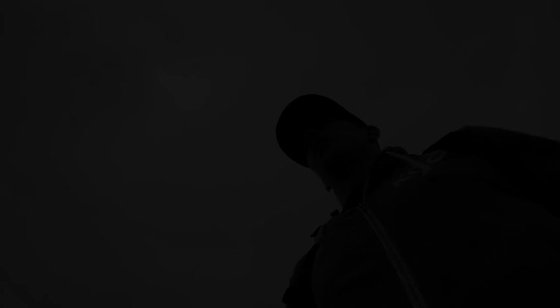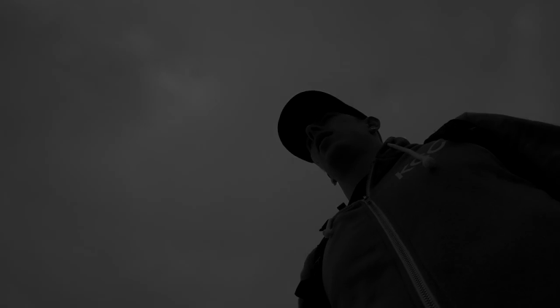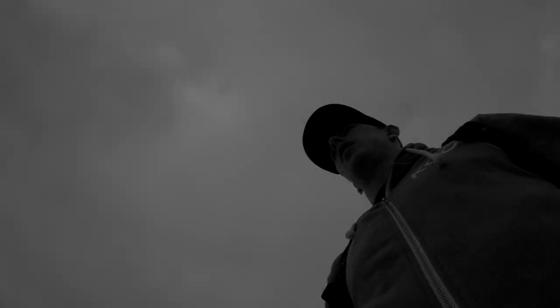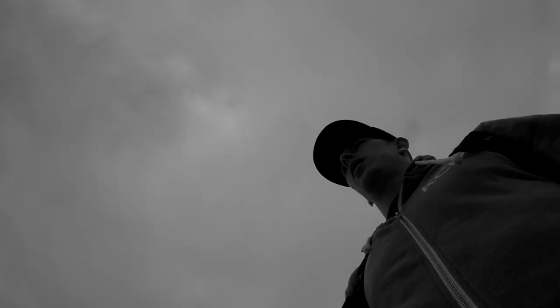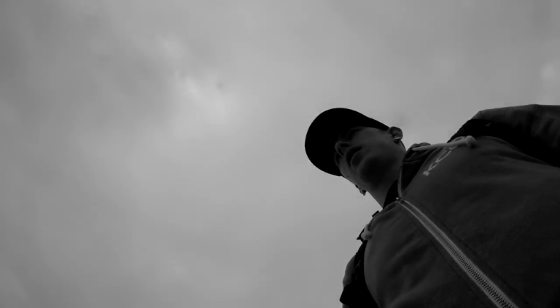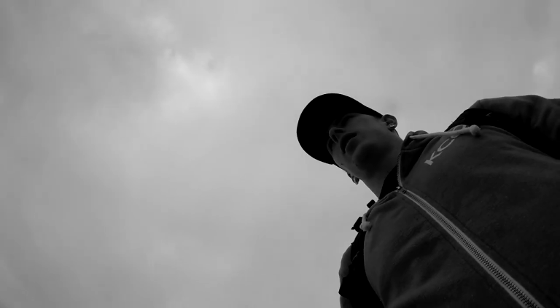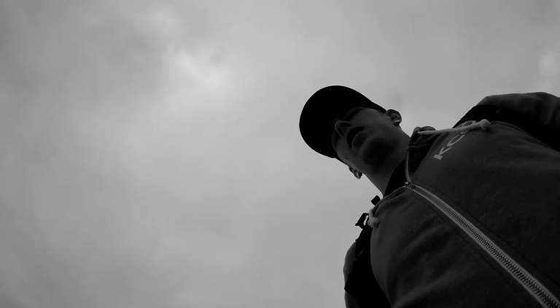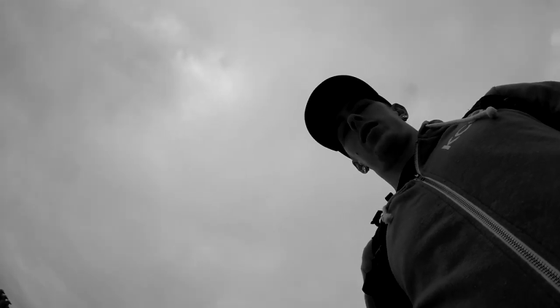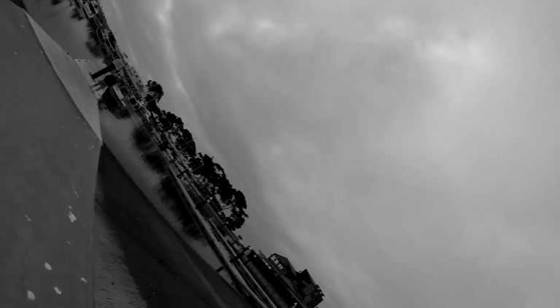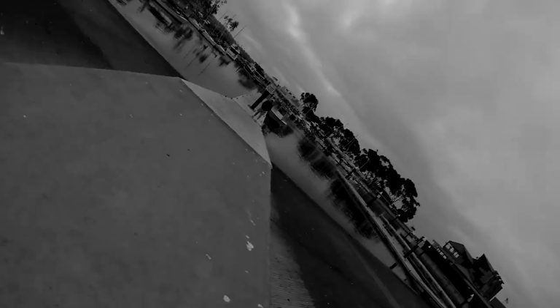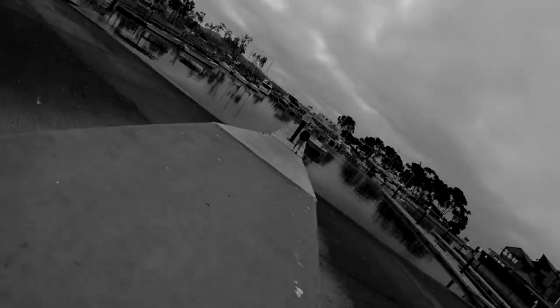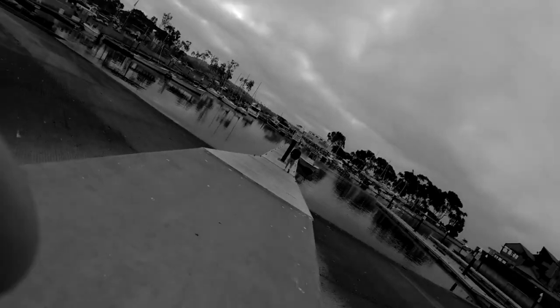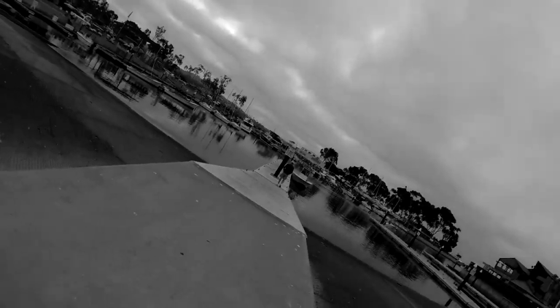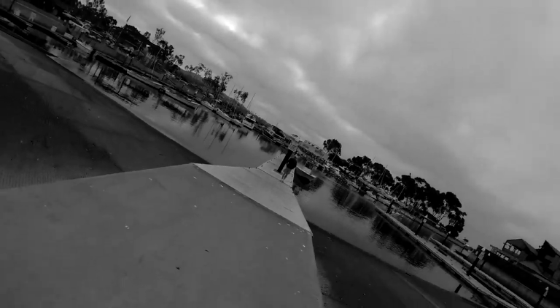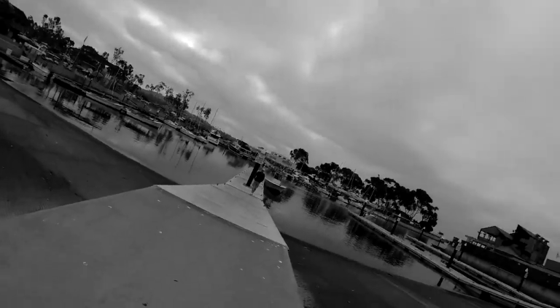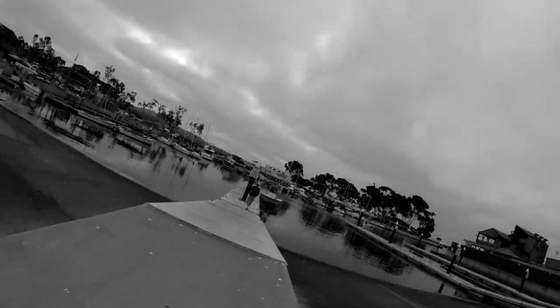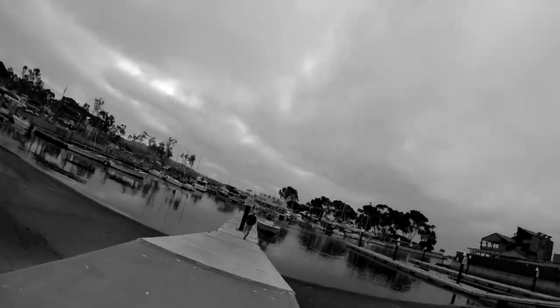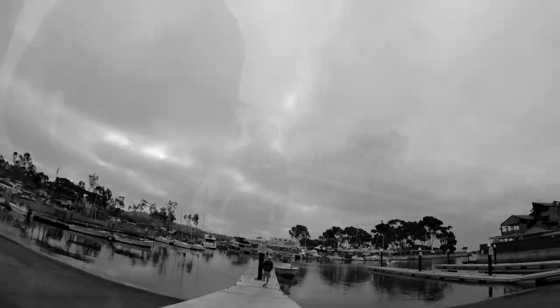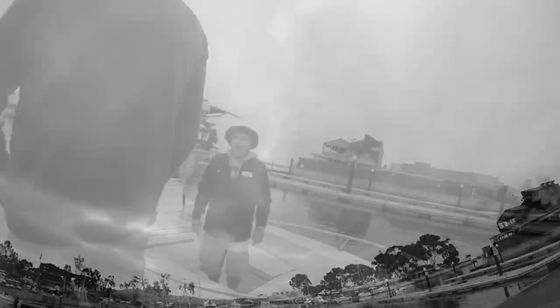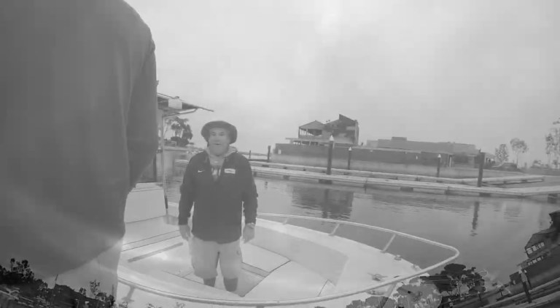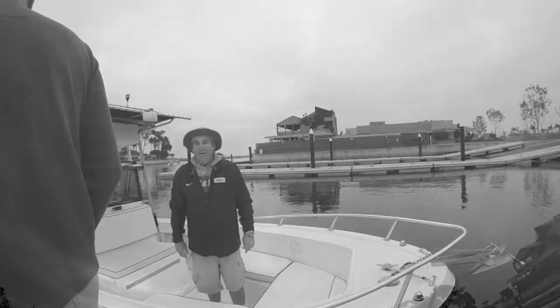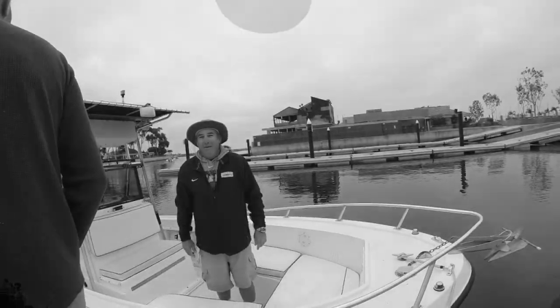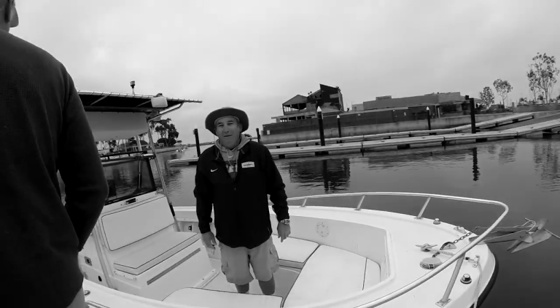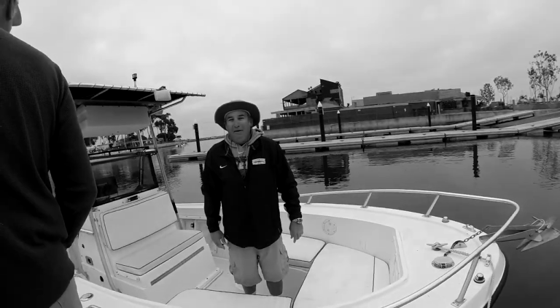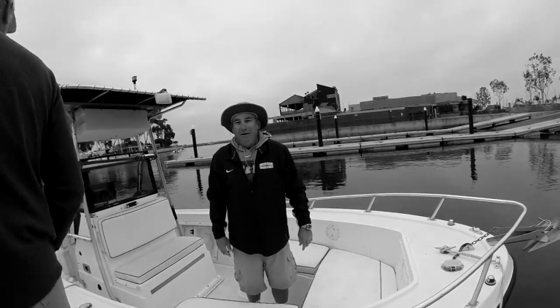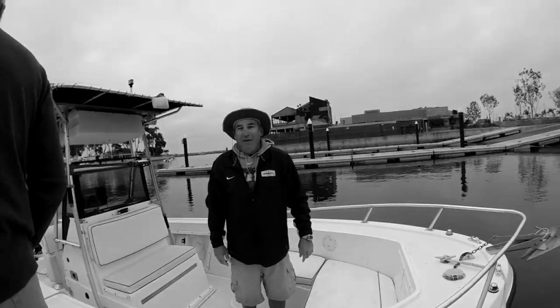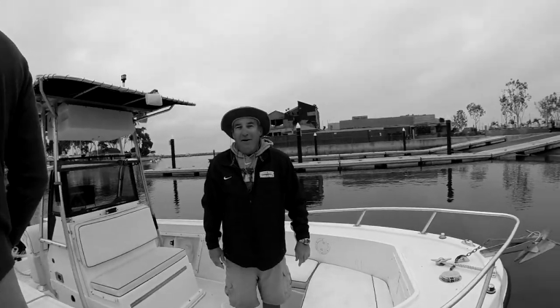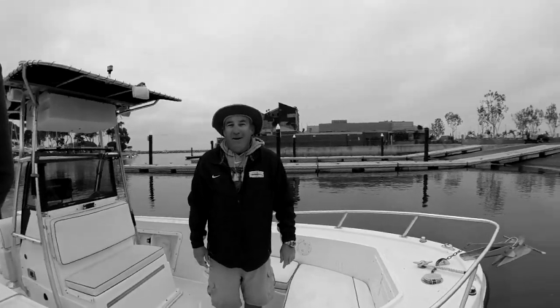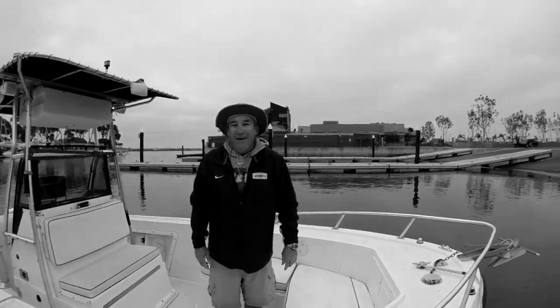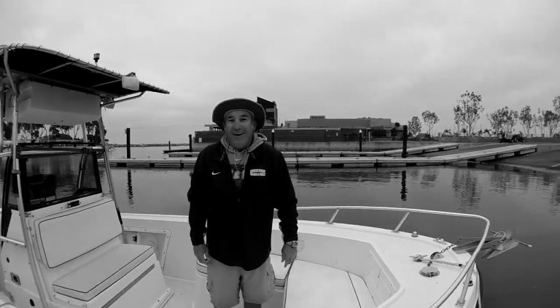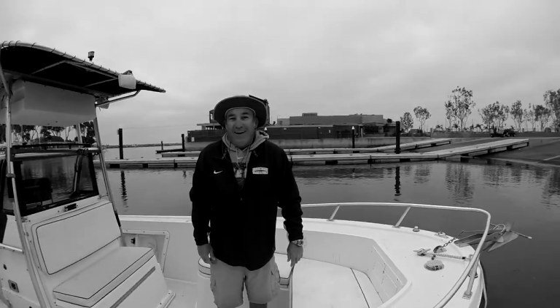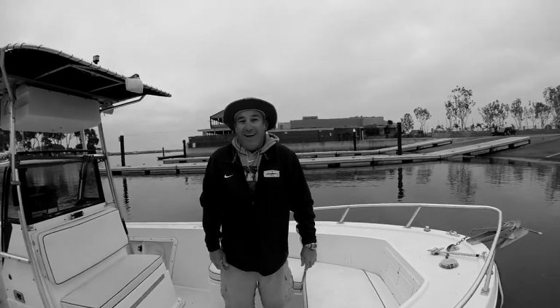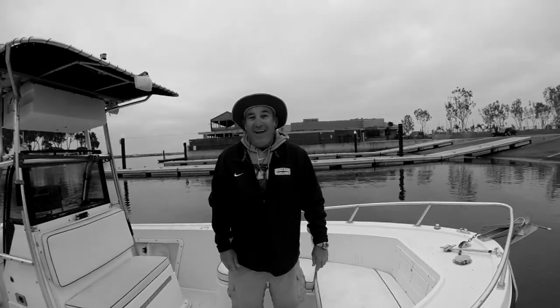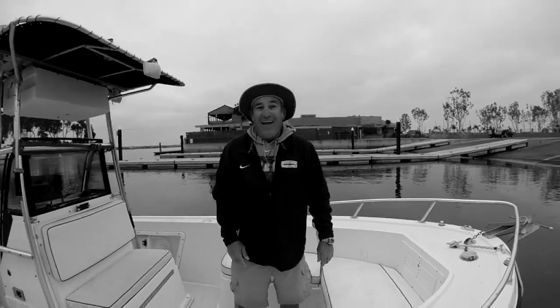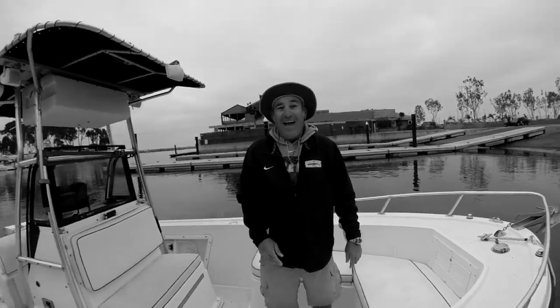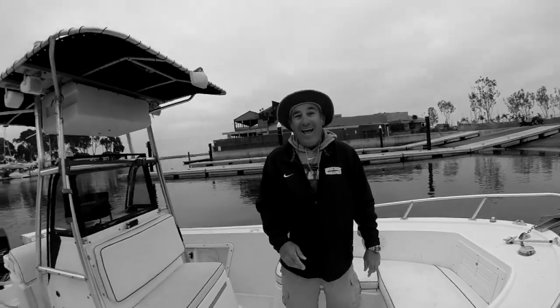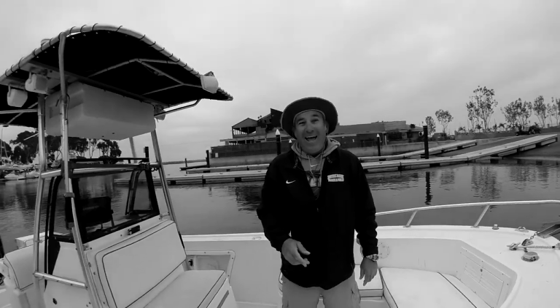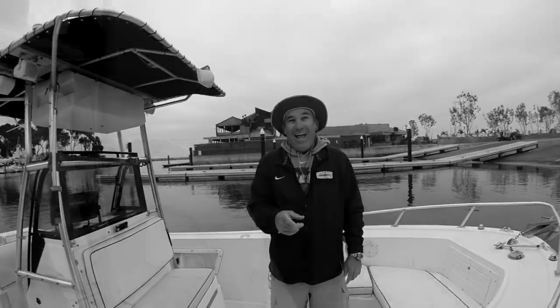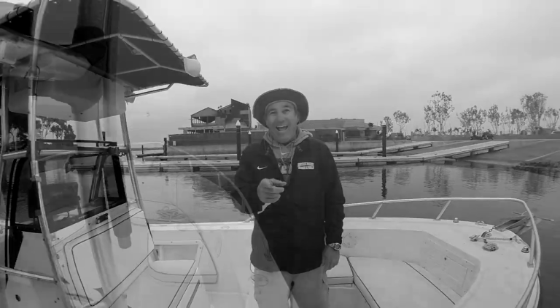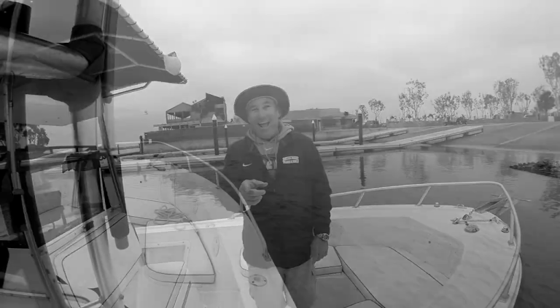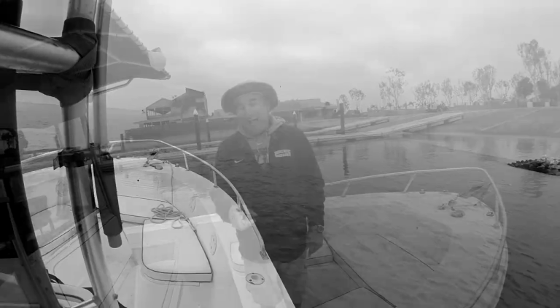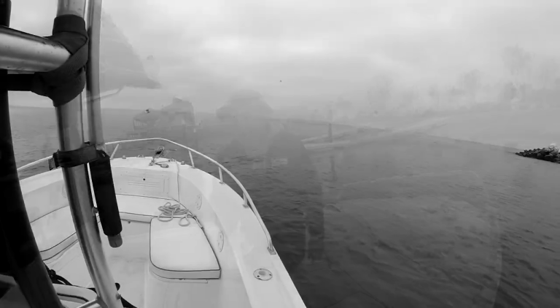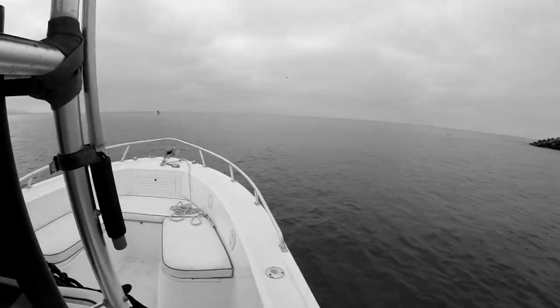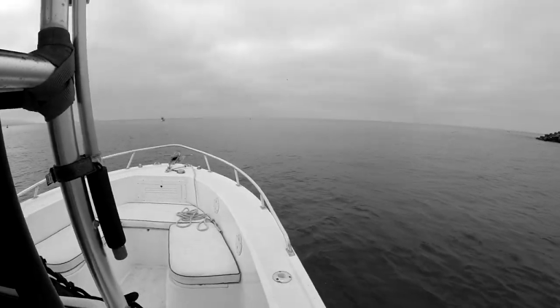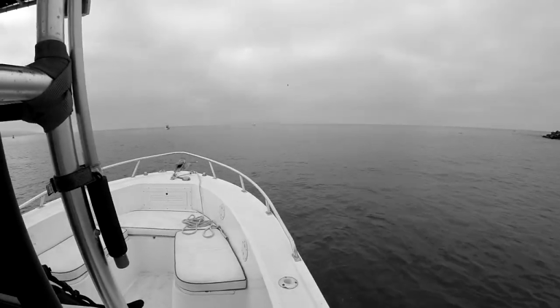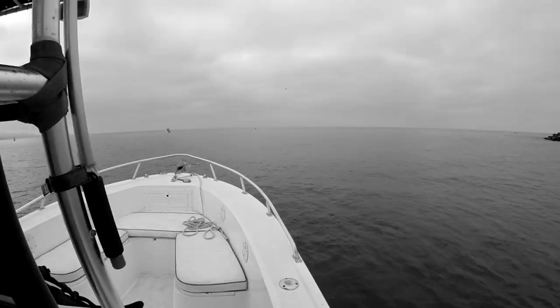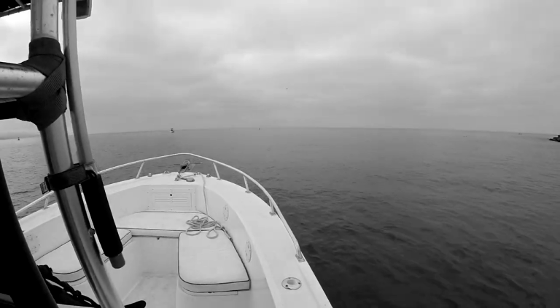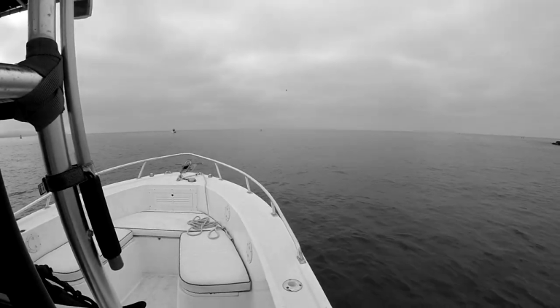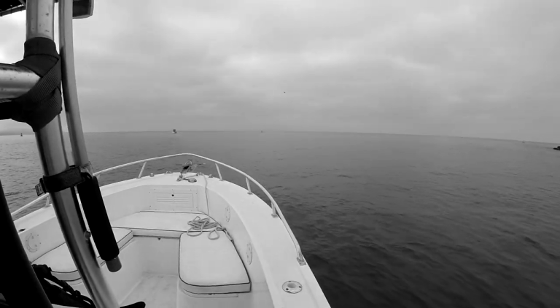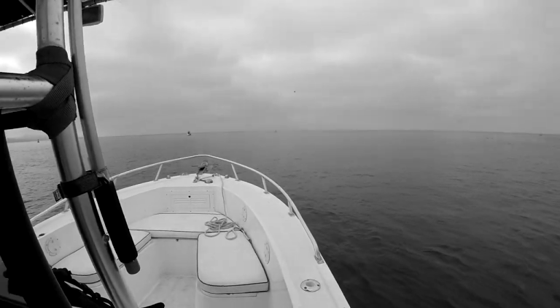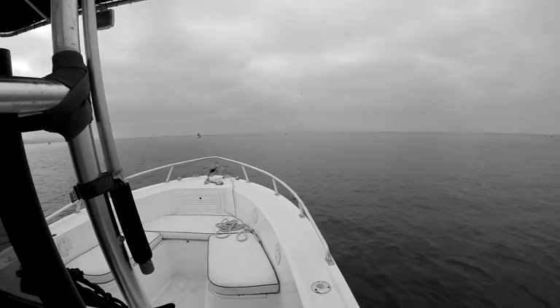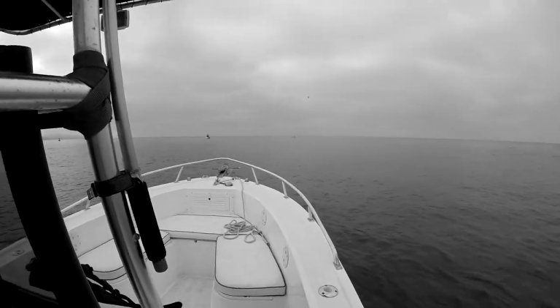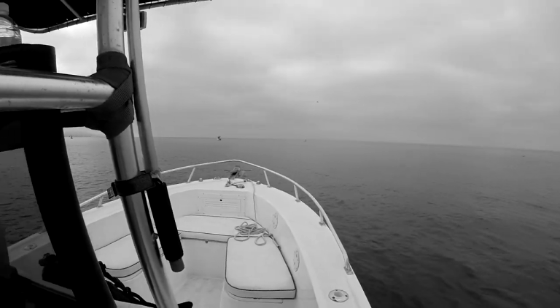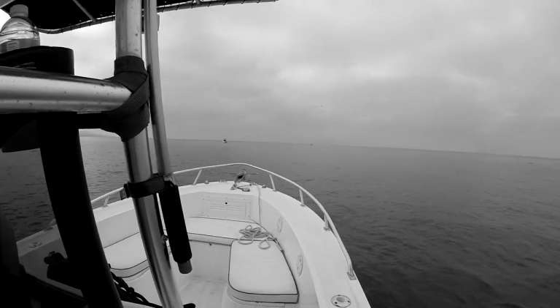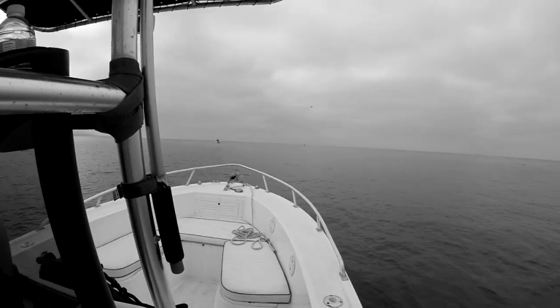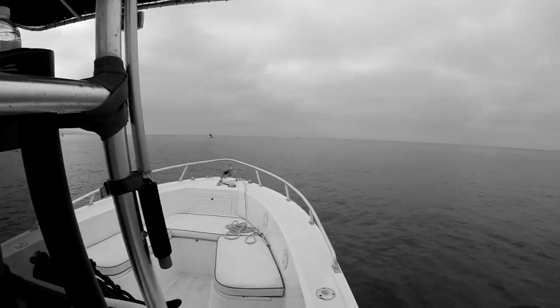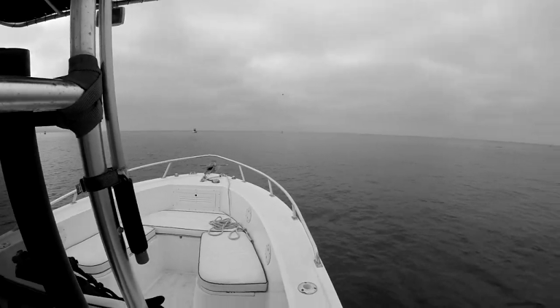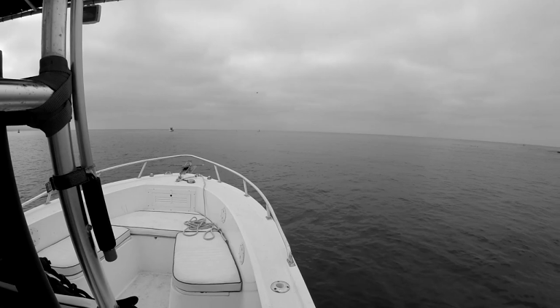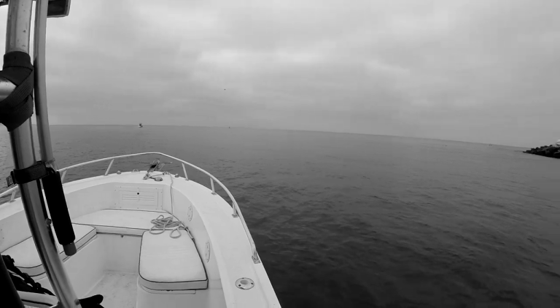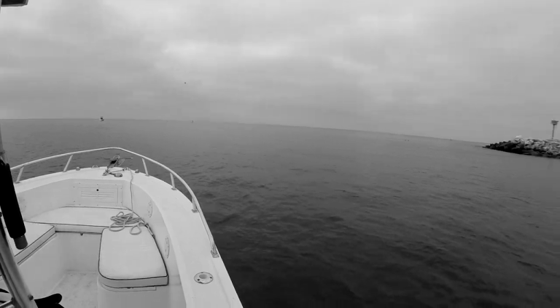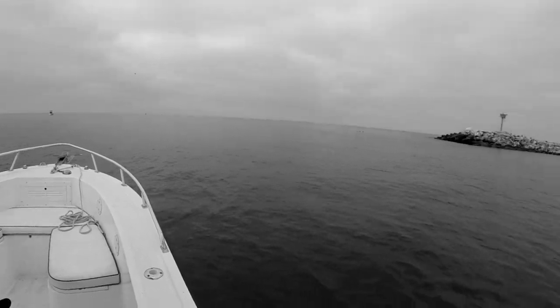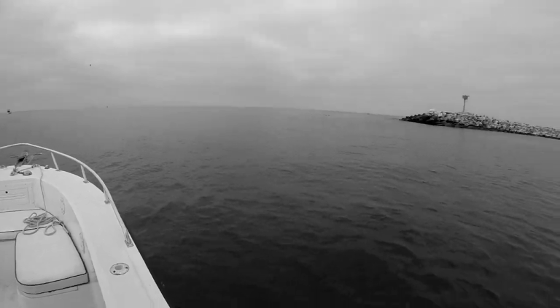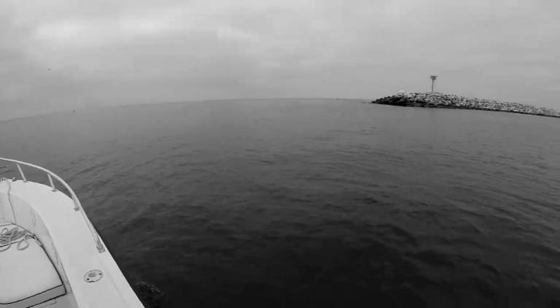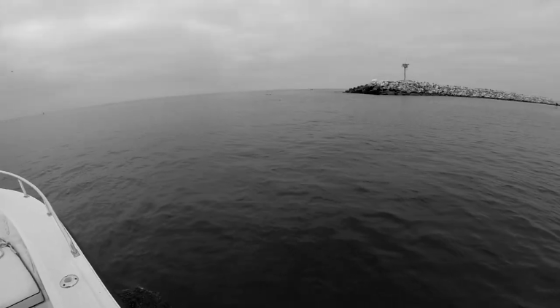Bubba Sparks asked me to repeat this dolphin footage in the vlog, so here it is as the intro.